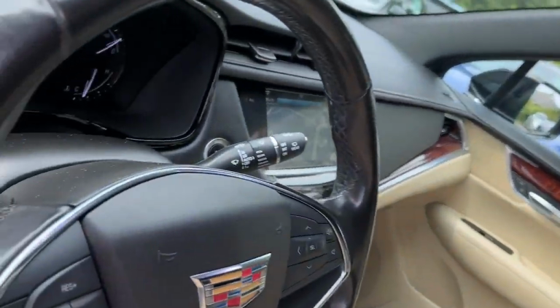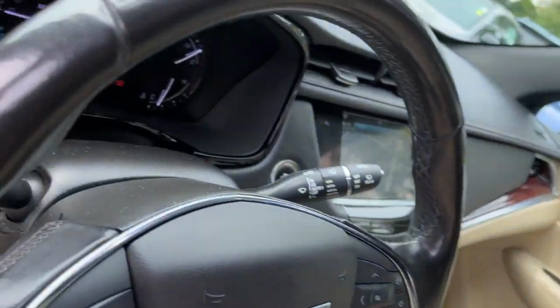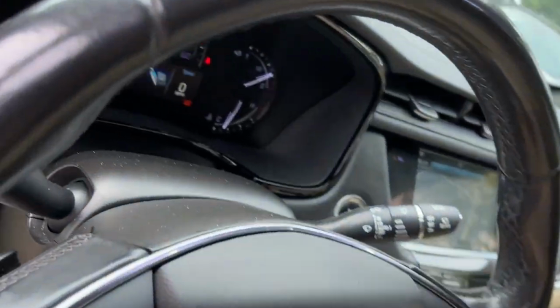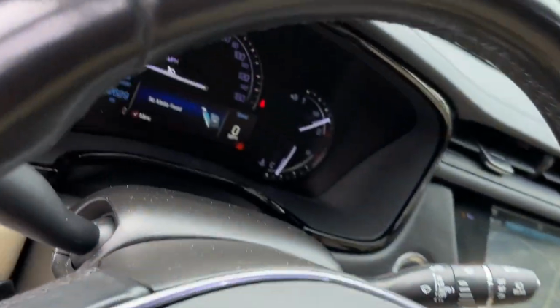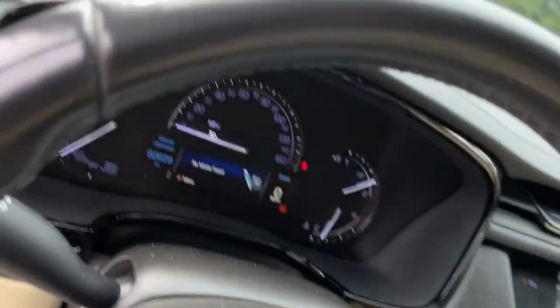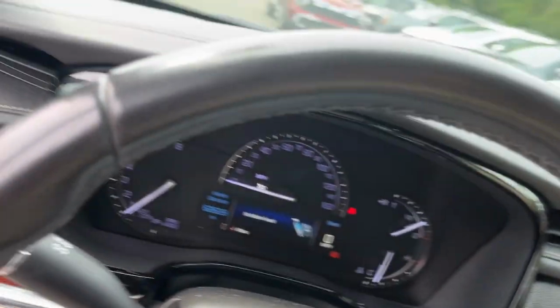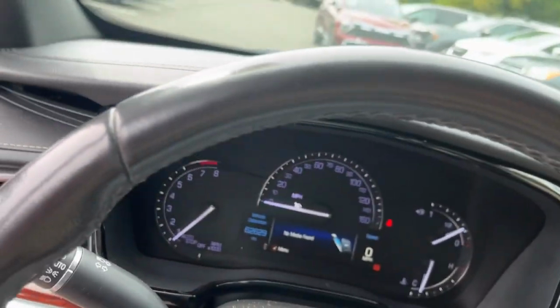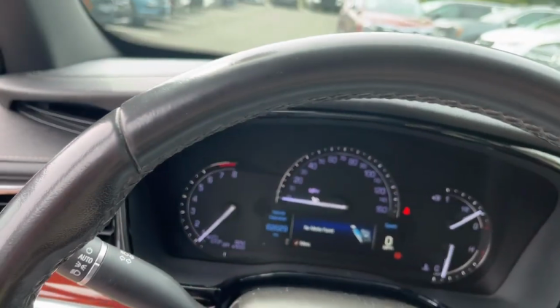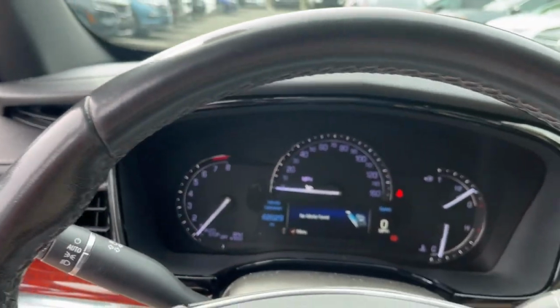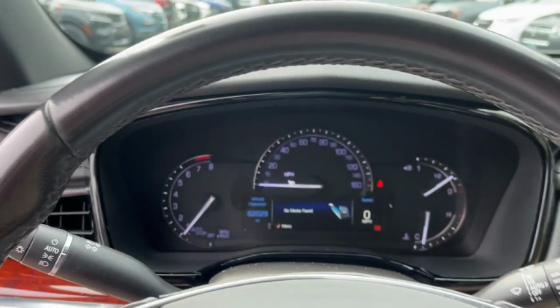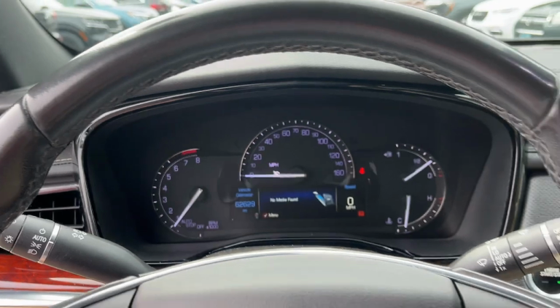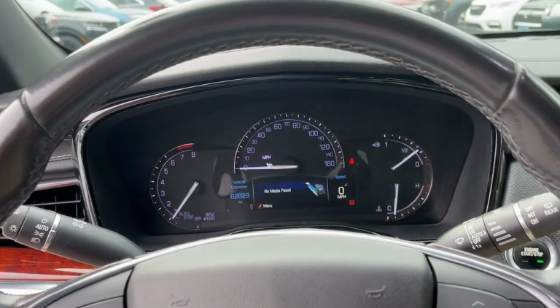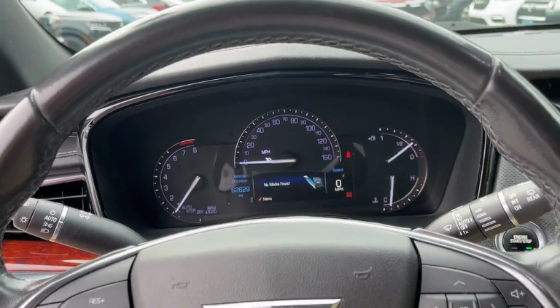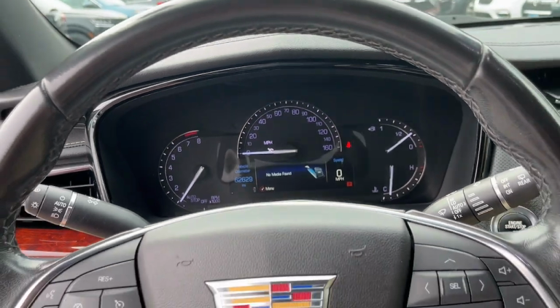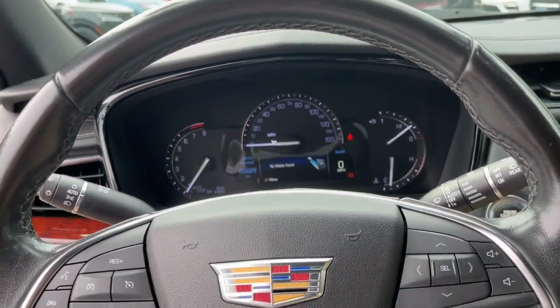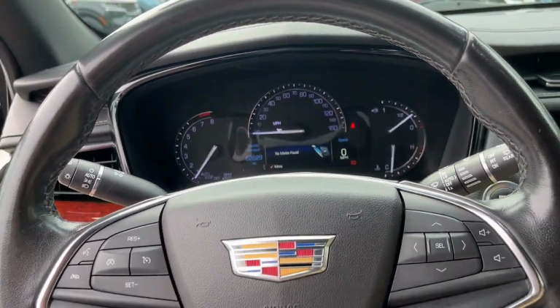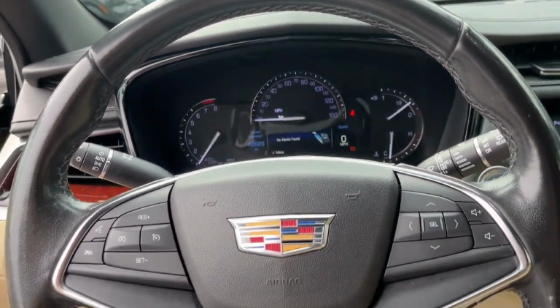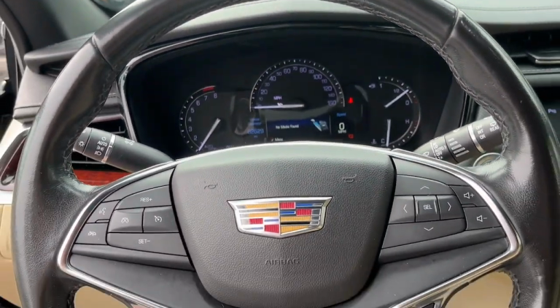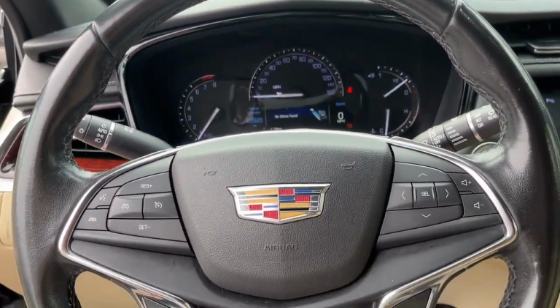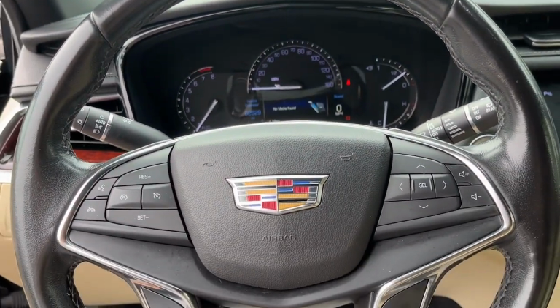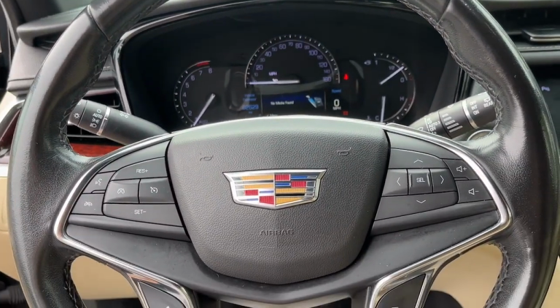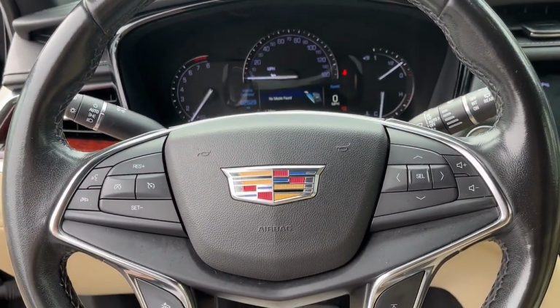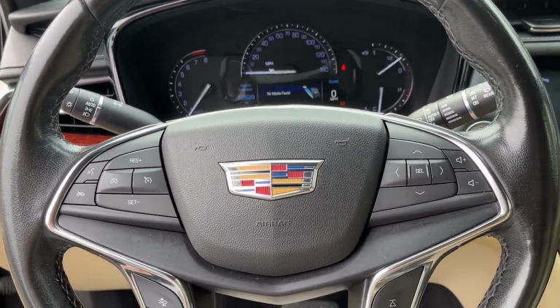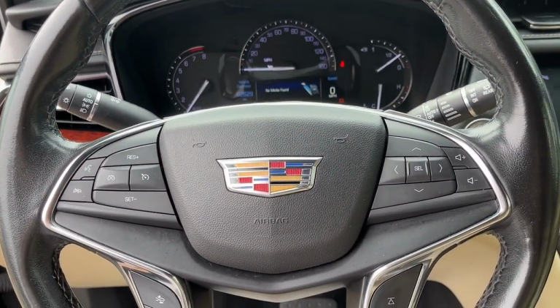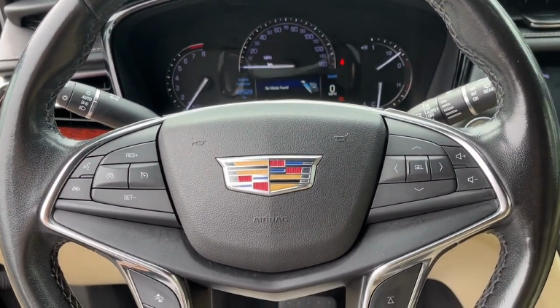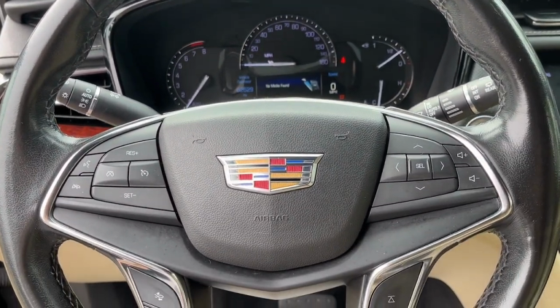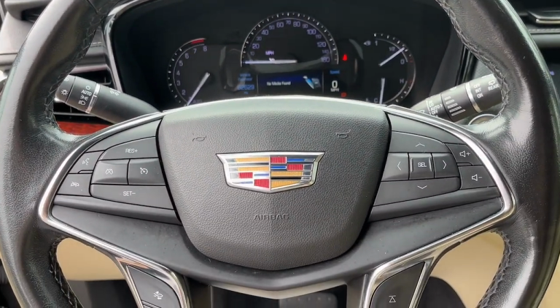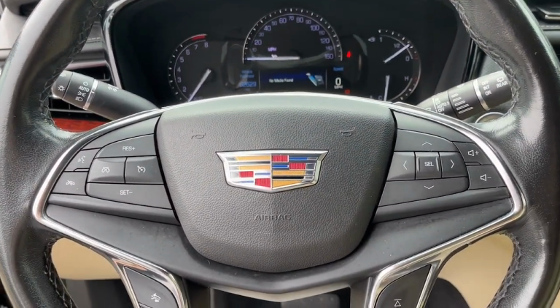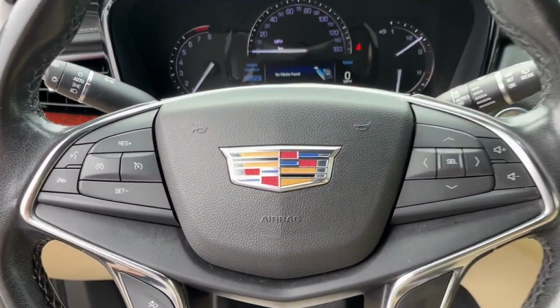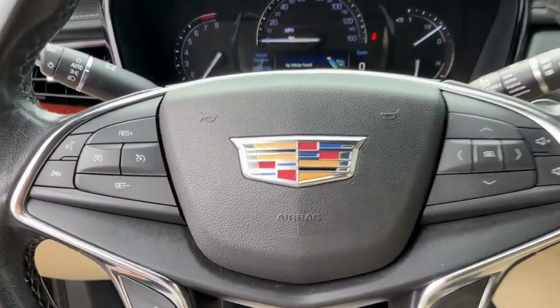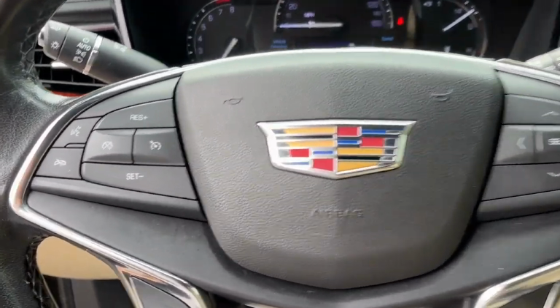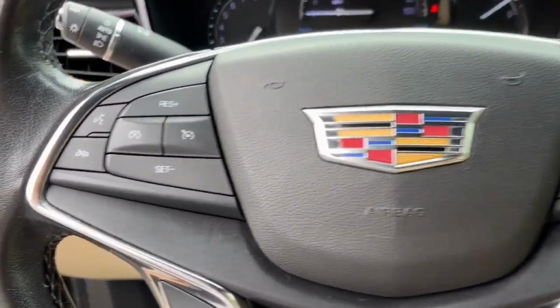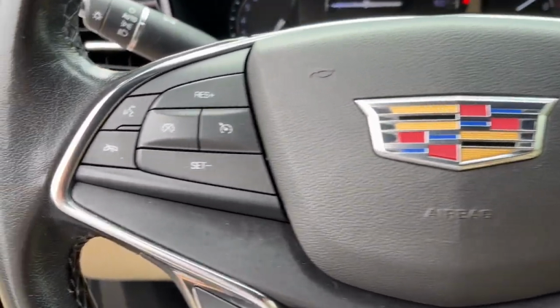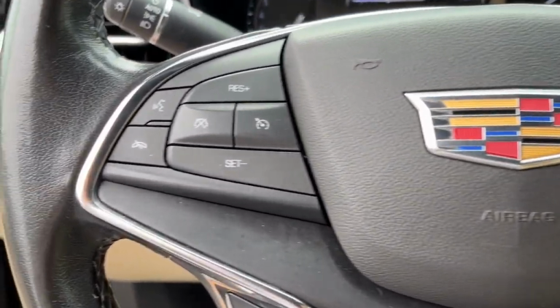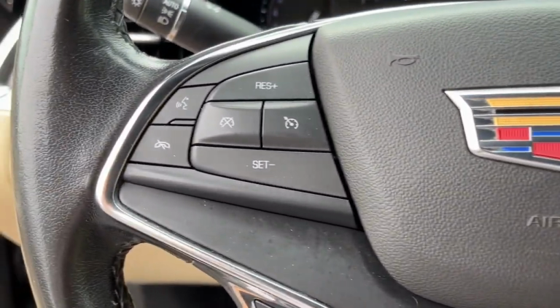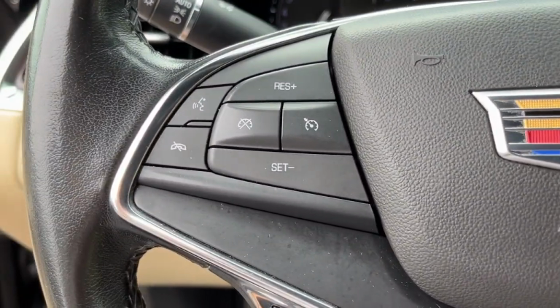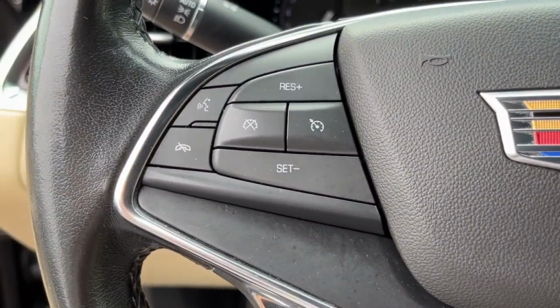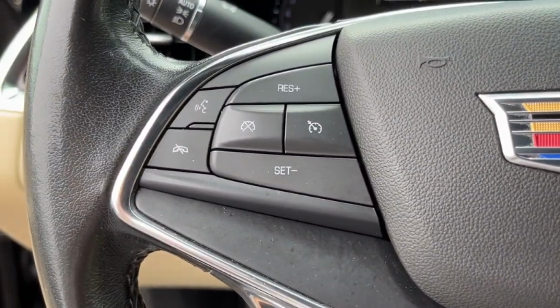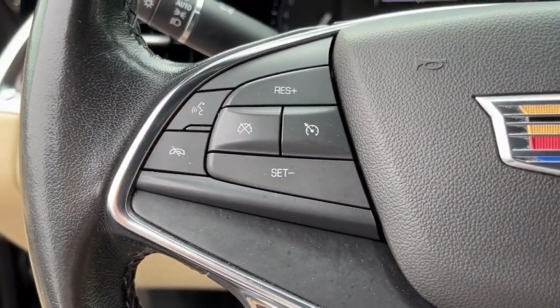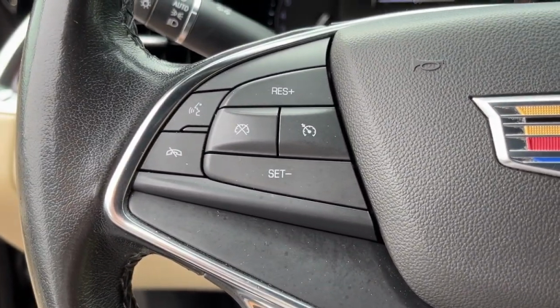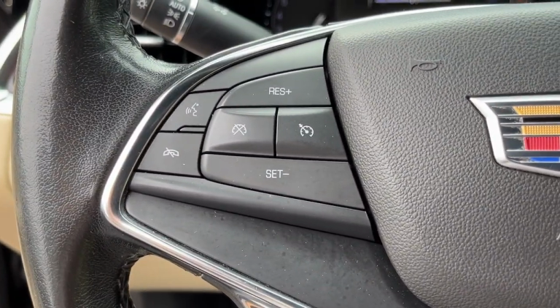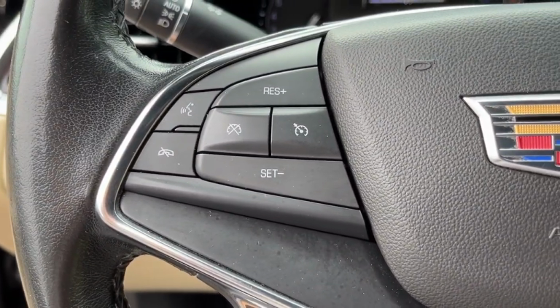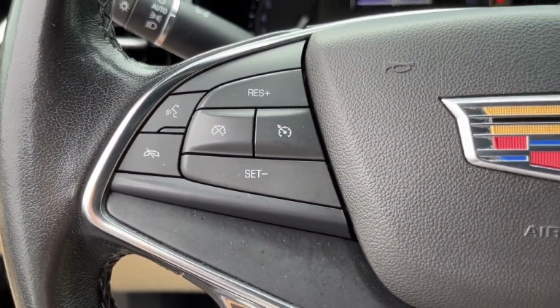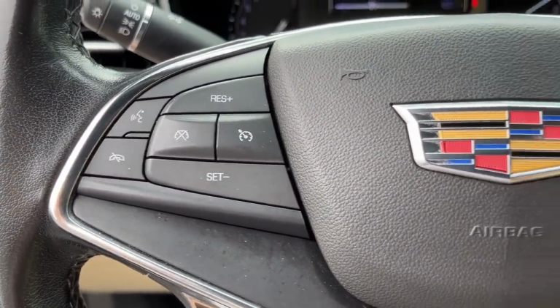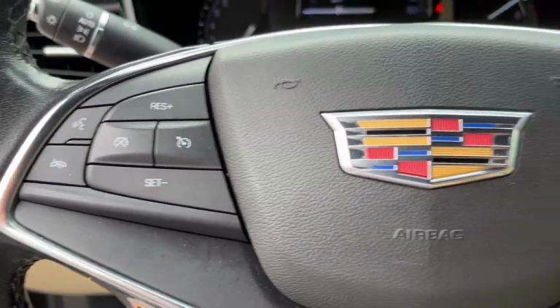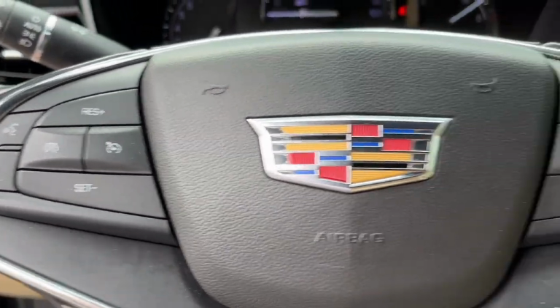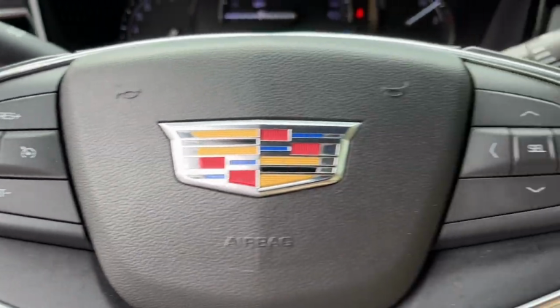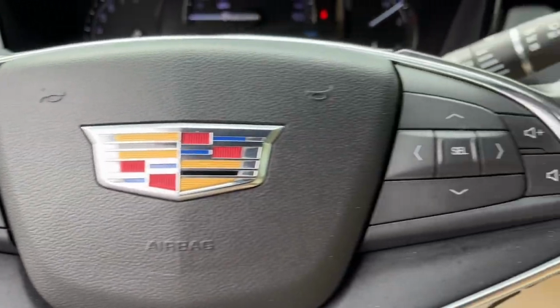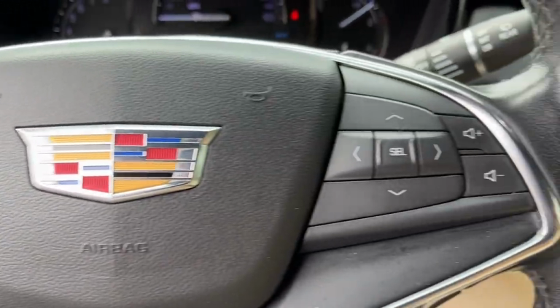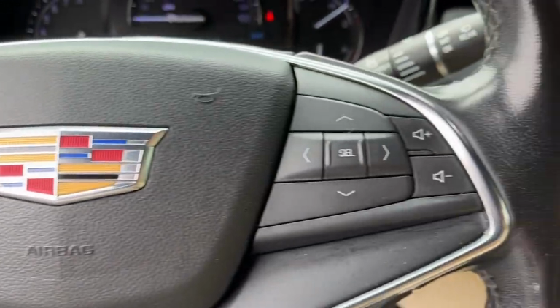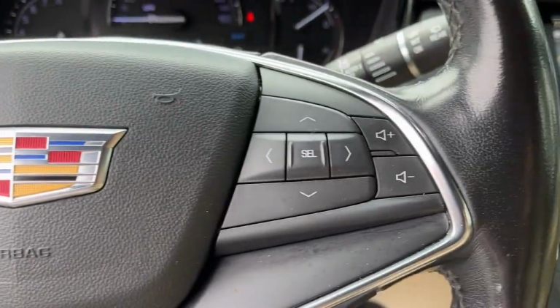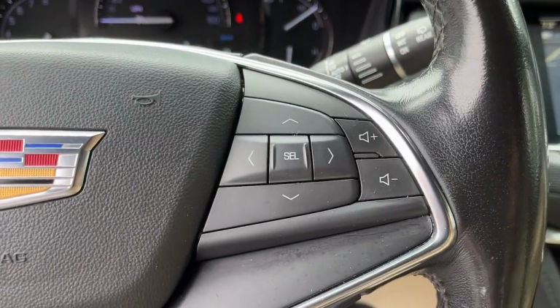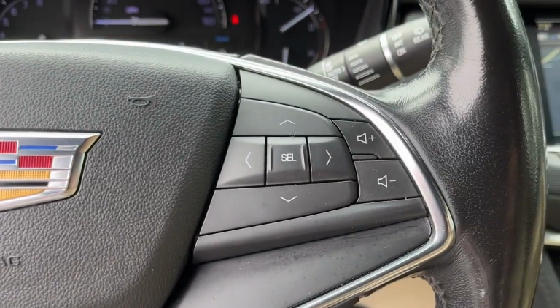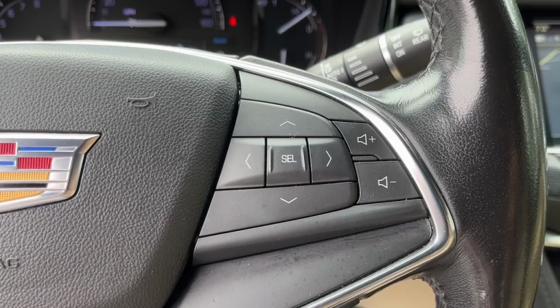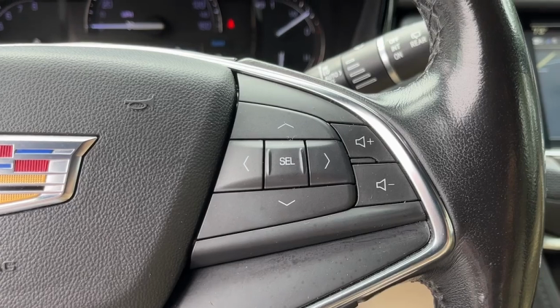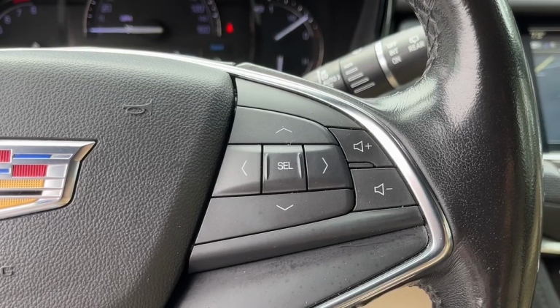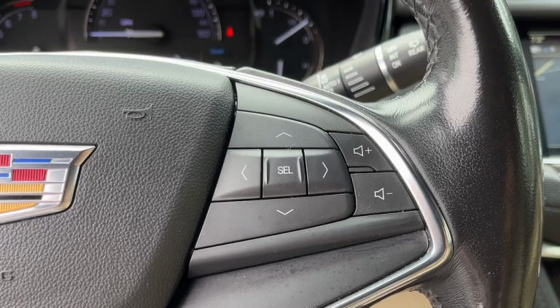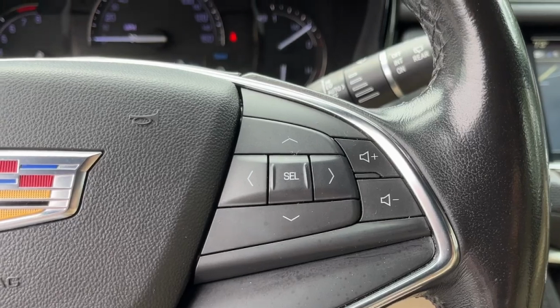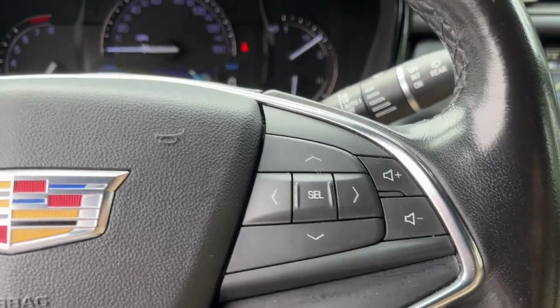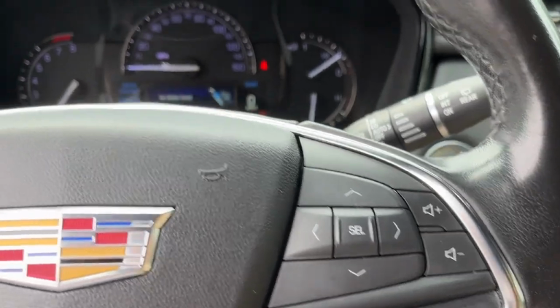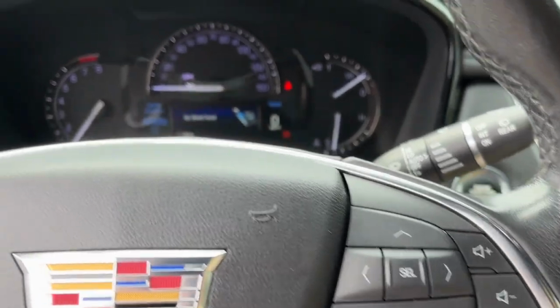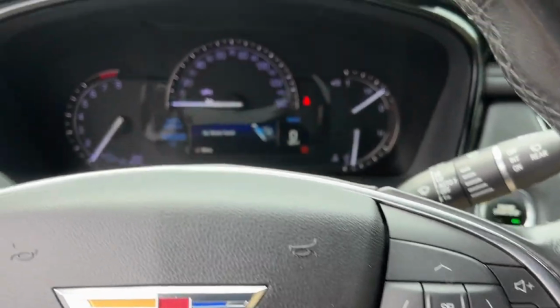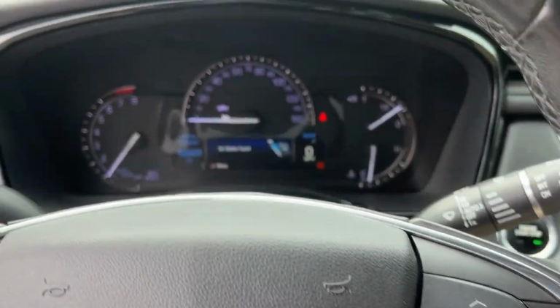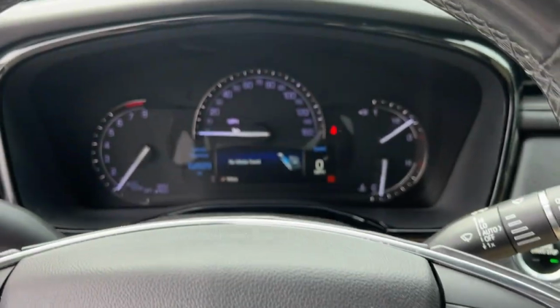Sophistication was never so practical. You deserve an automobile that will turn heads. Test drive the XT5 crossover.